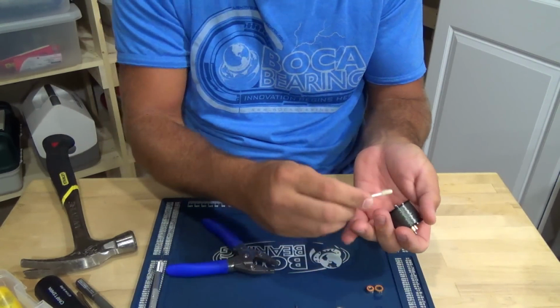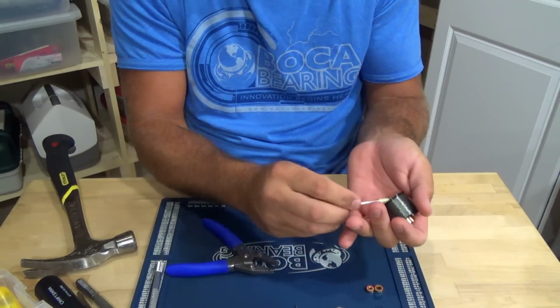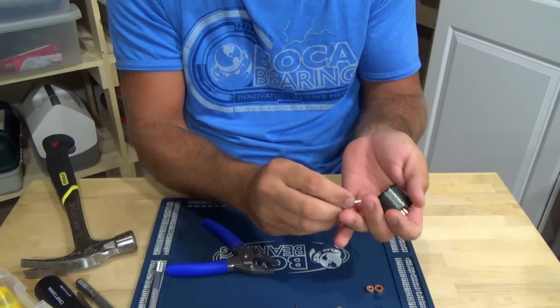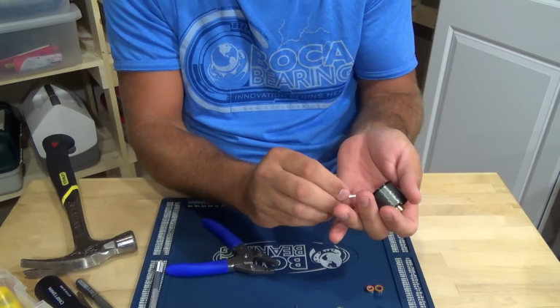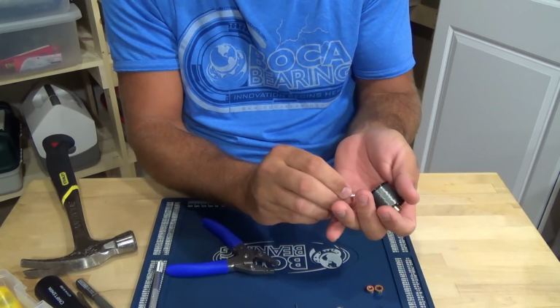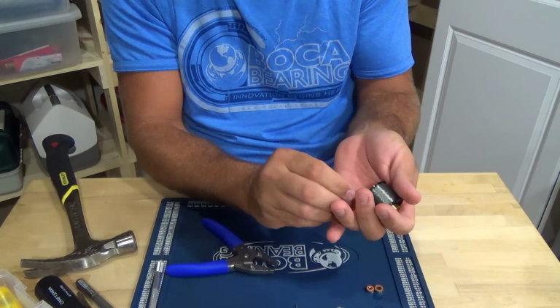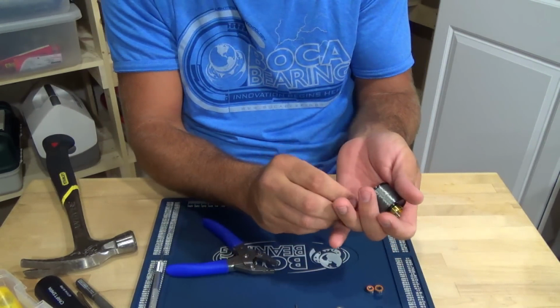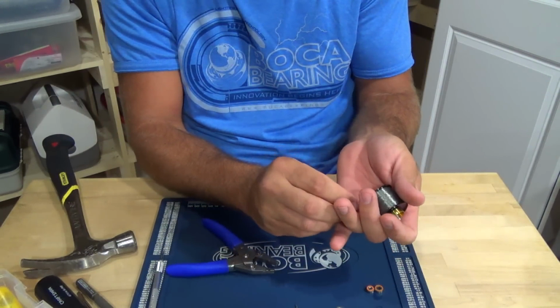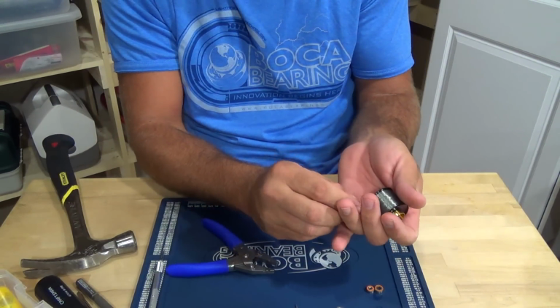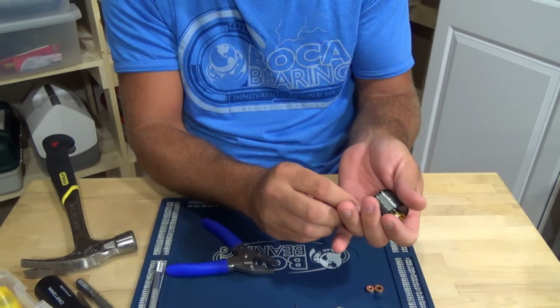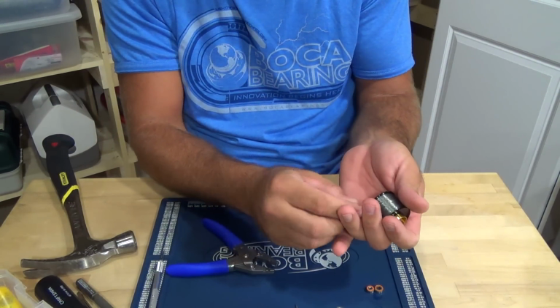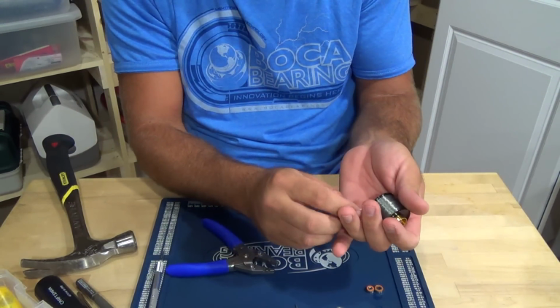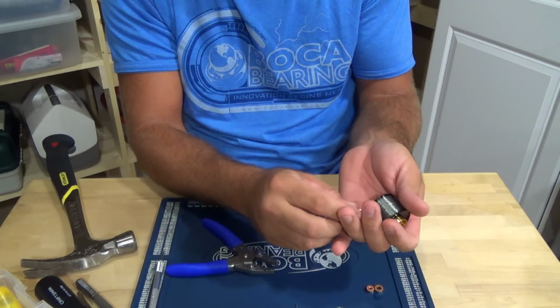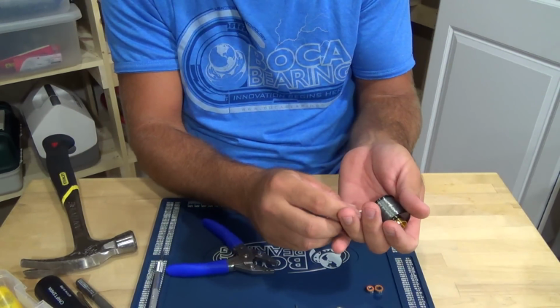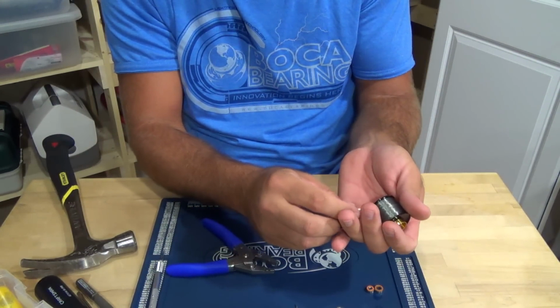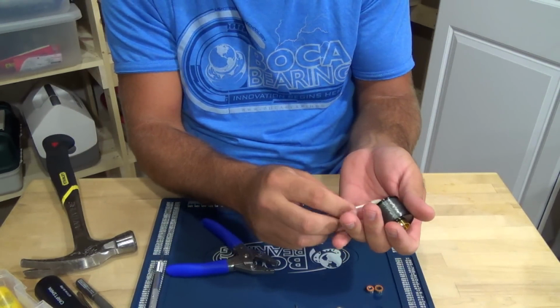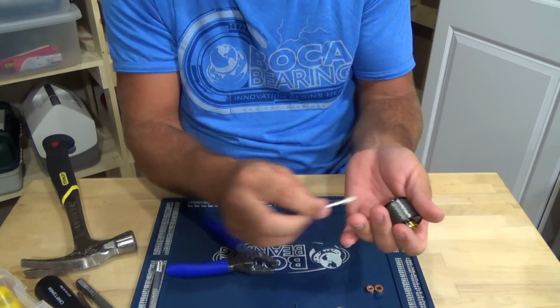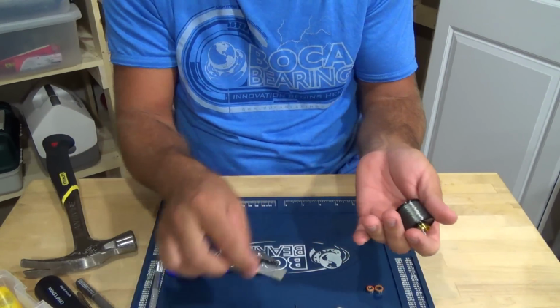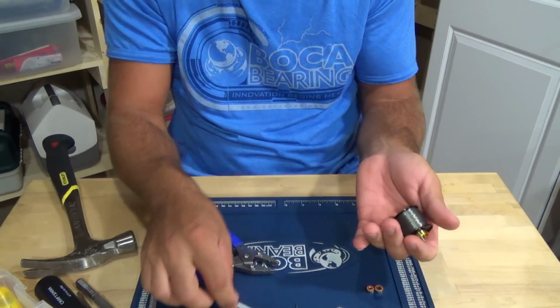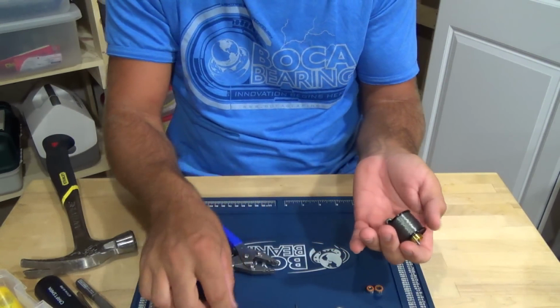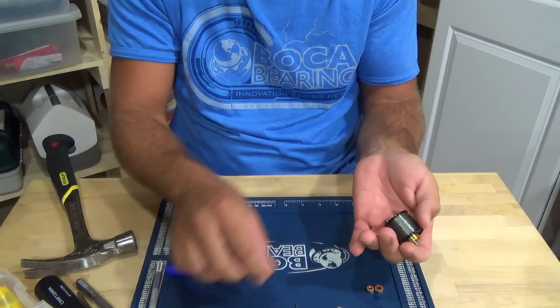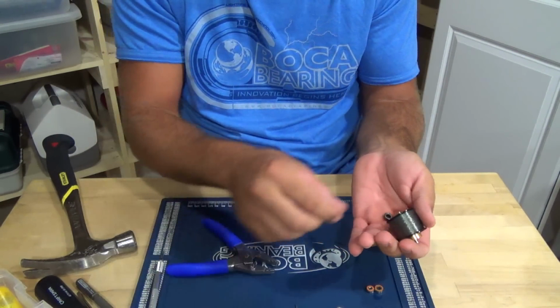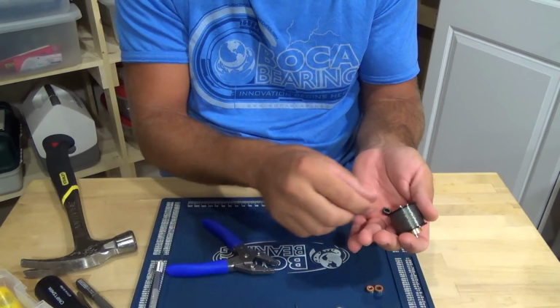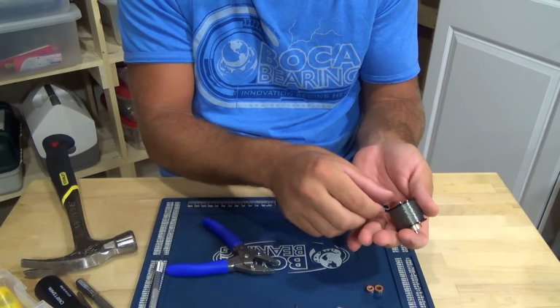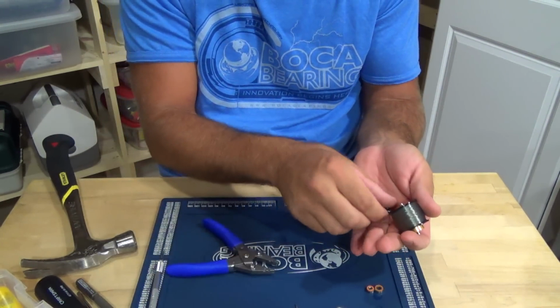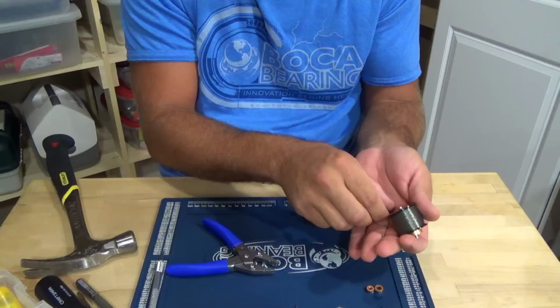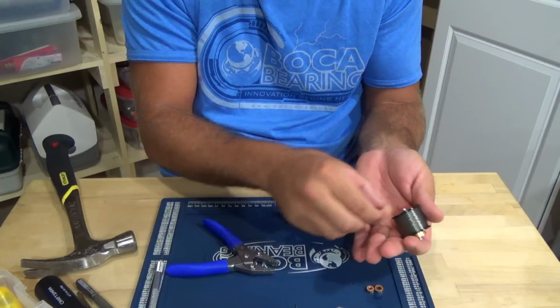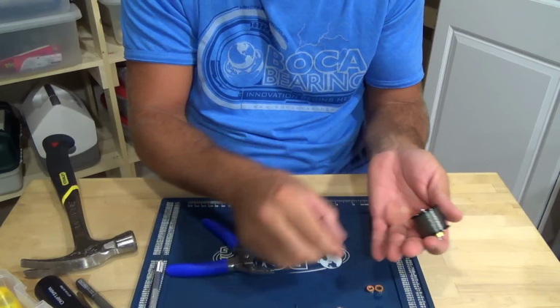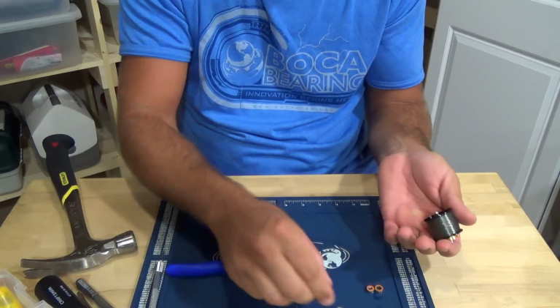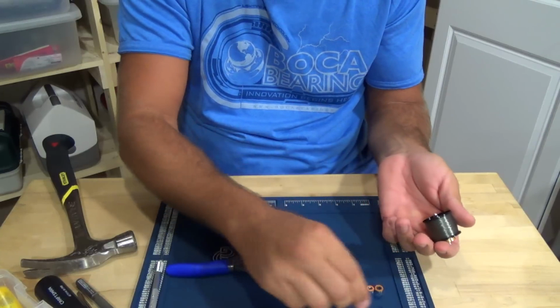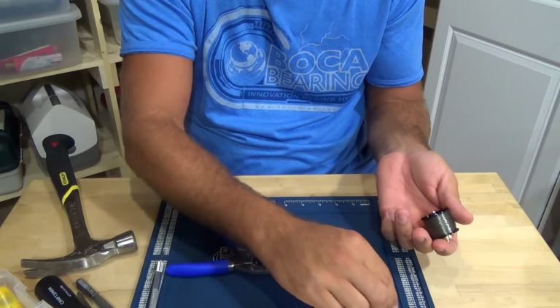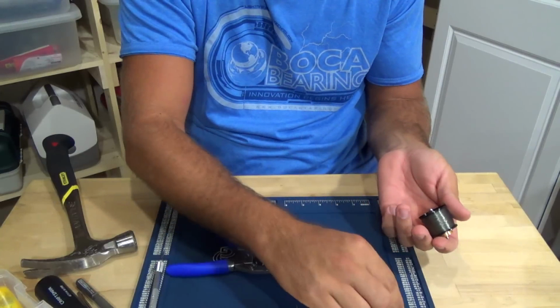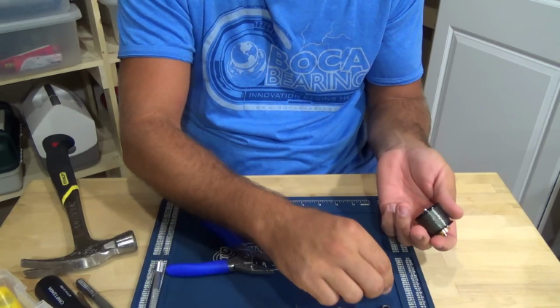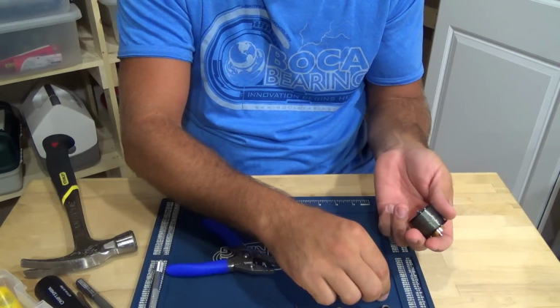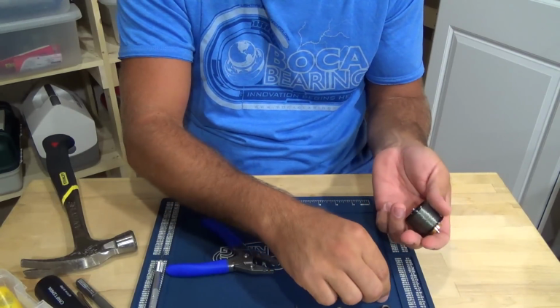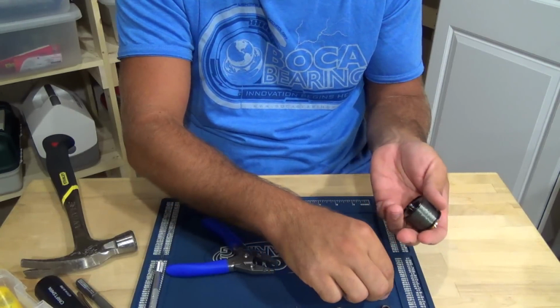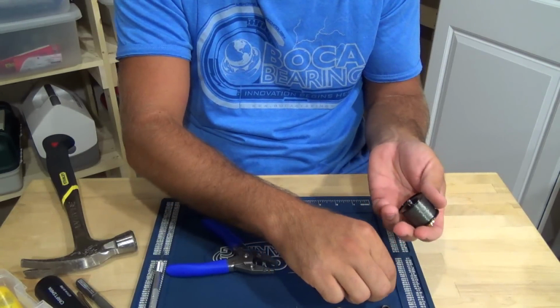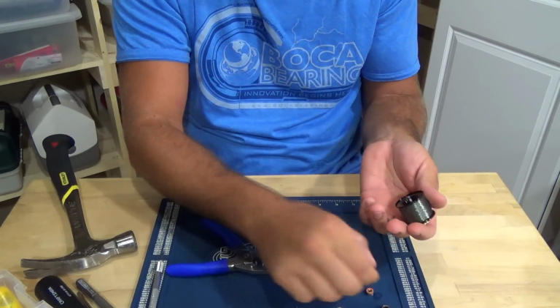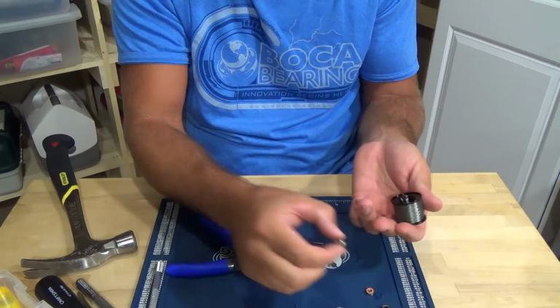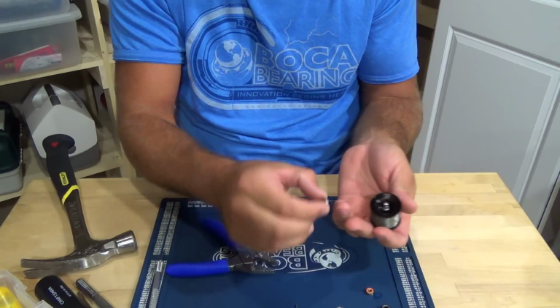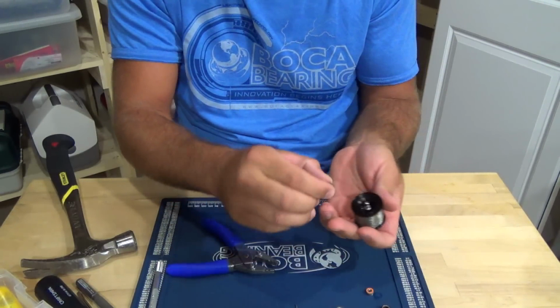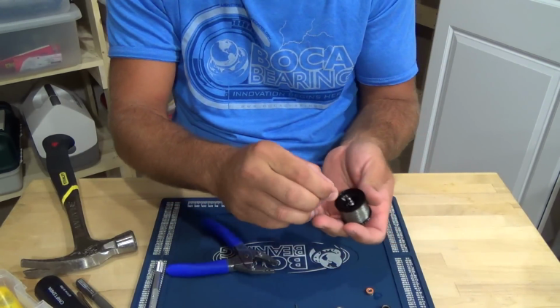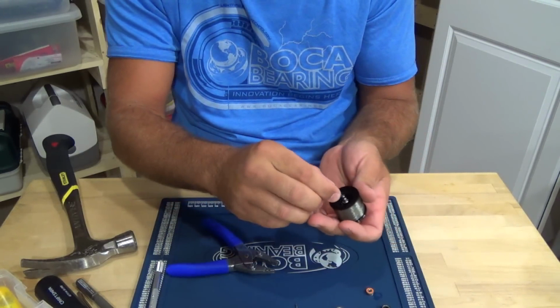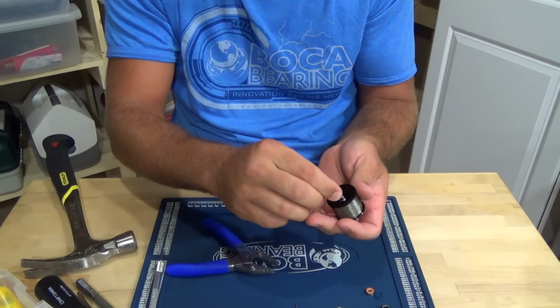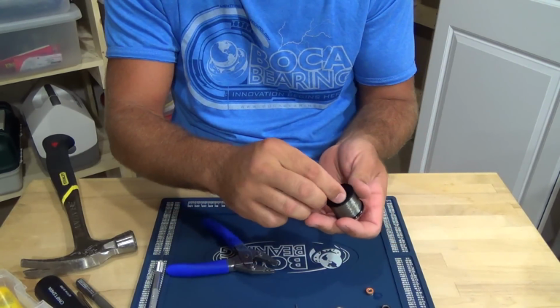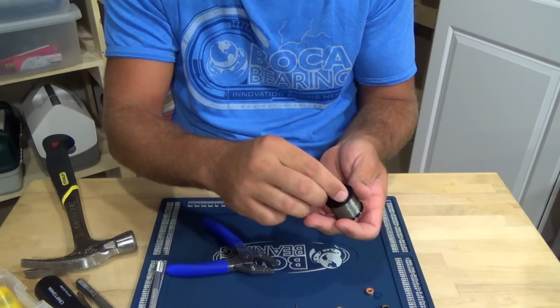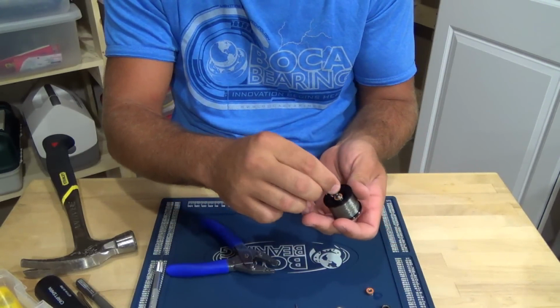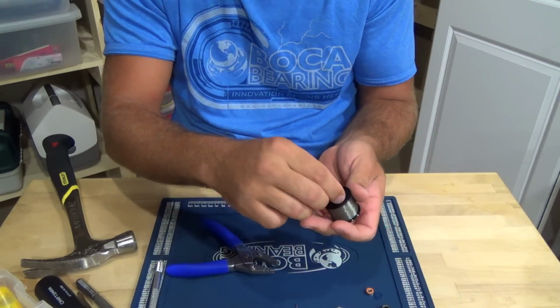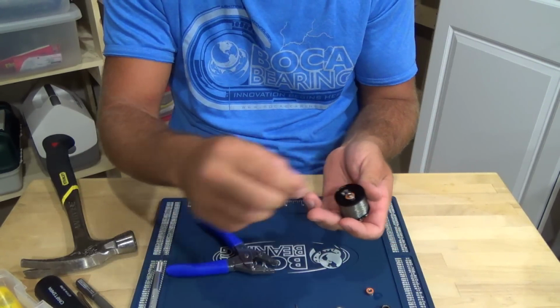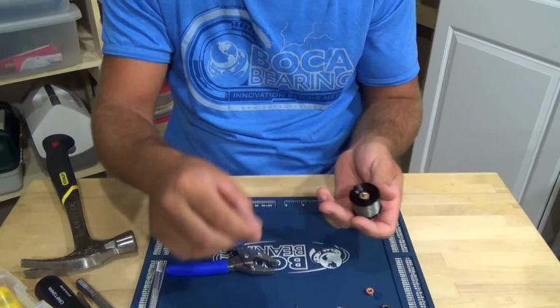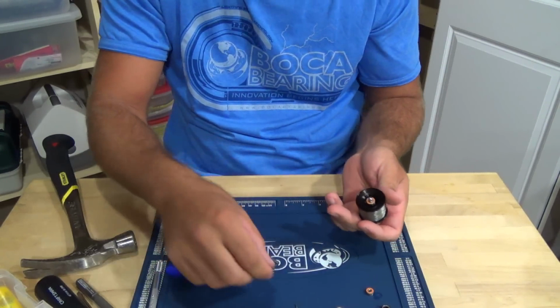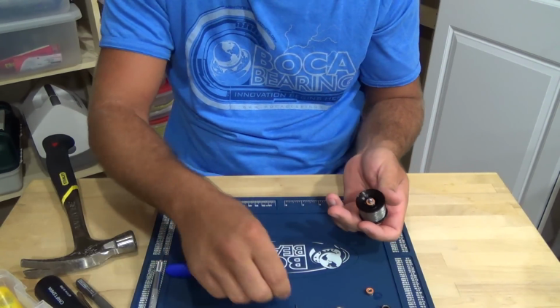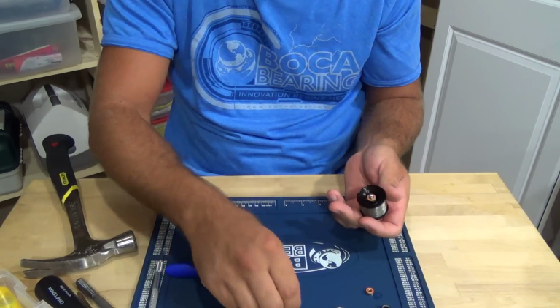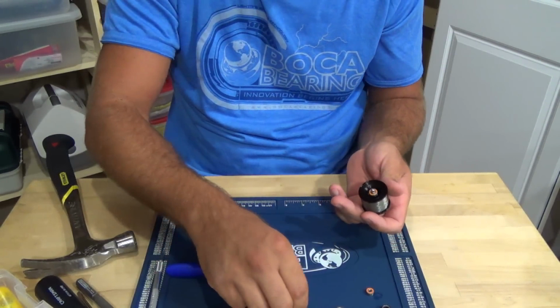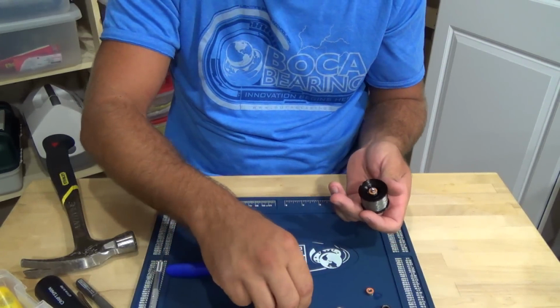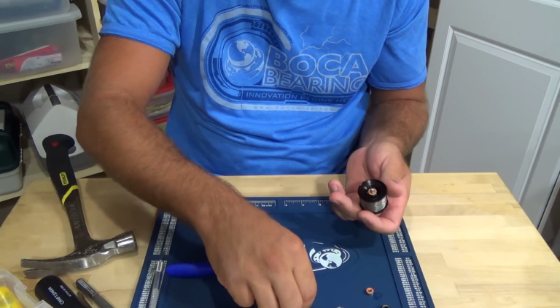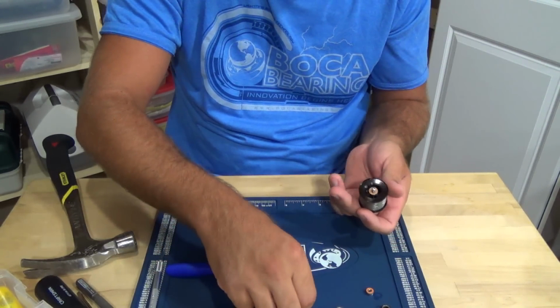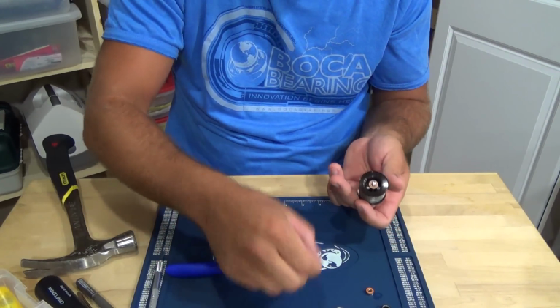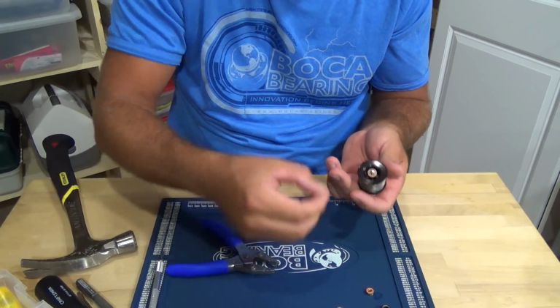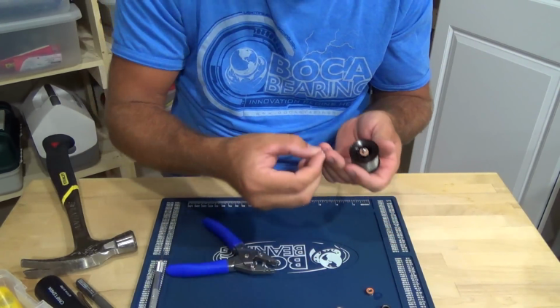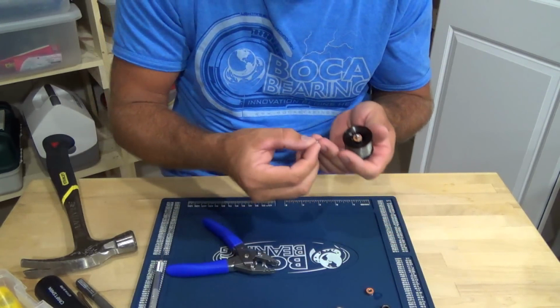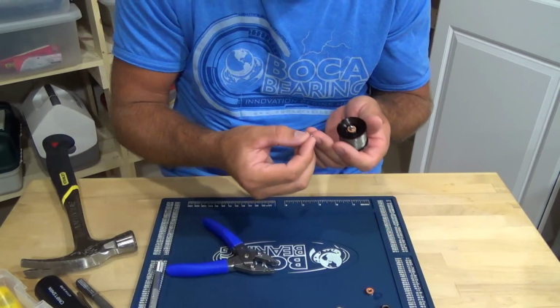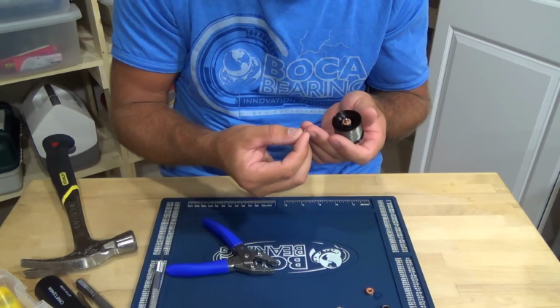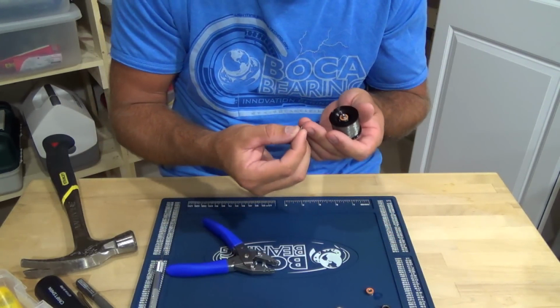Get yourself a Q-tip, put it behind the bearing, and slide it off. Then get your Boca bearing and get your pin ready.